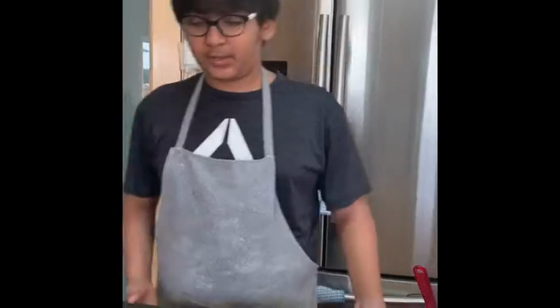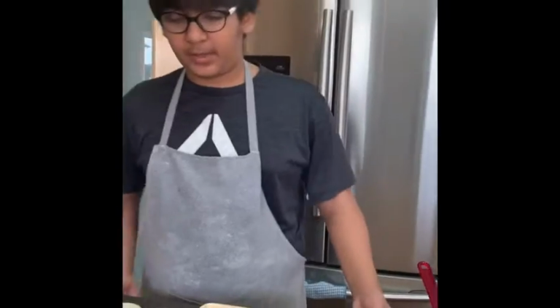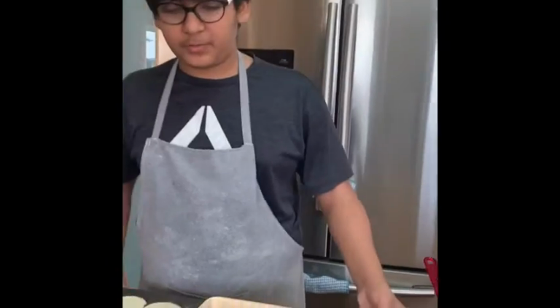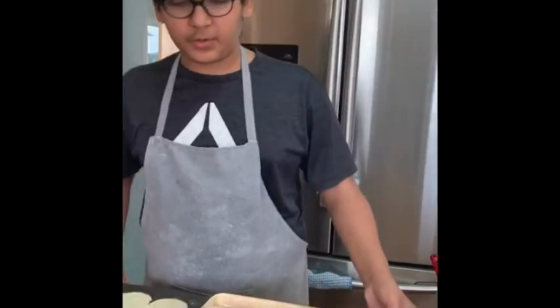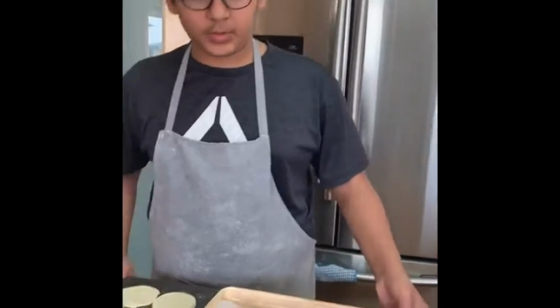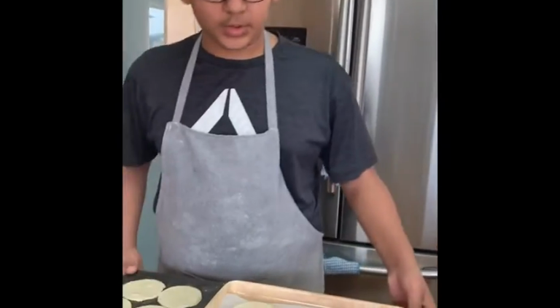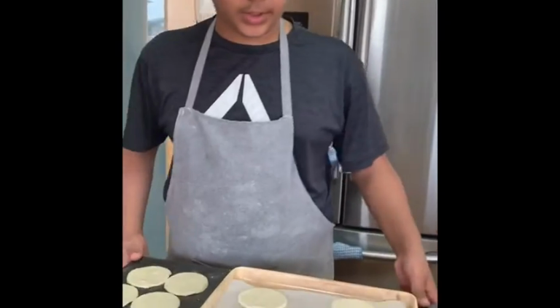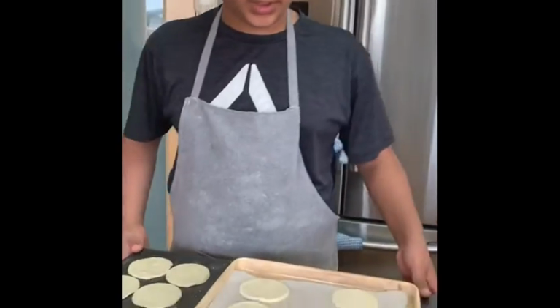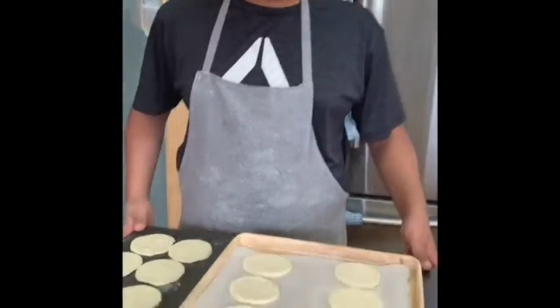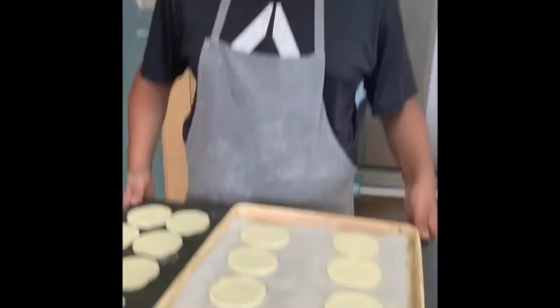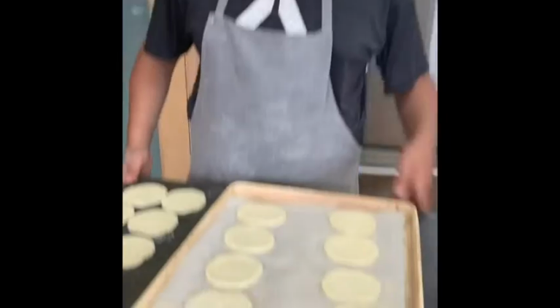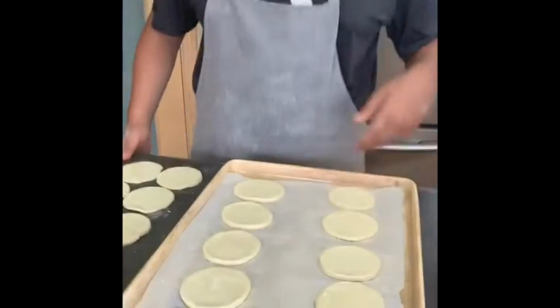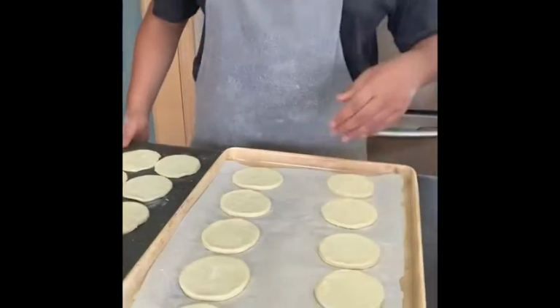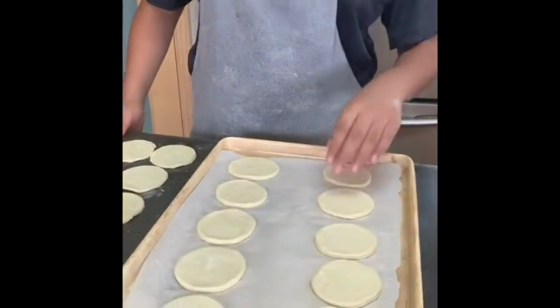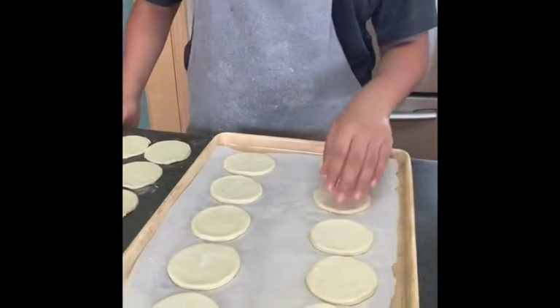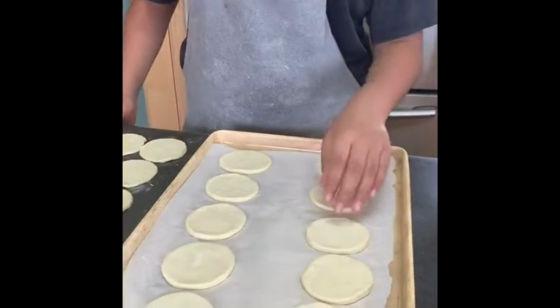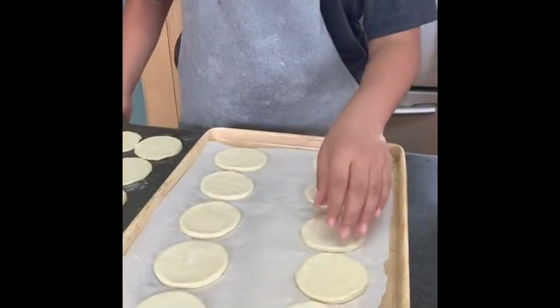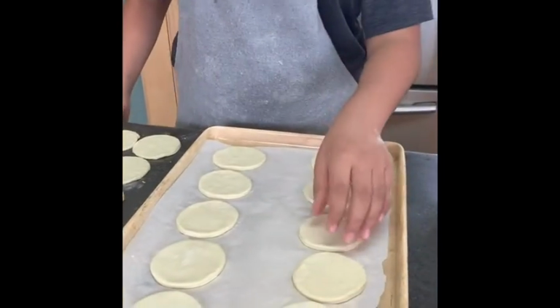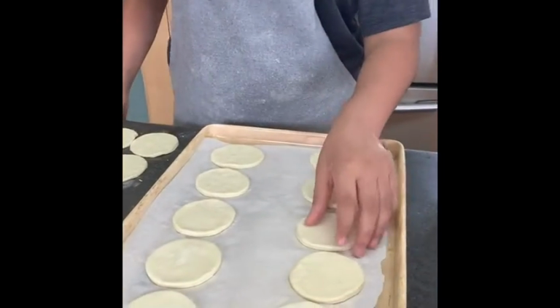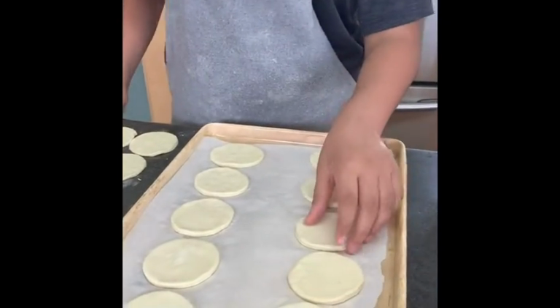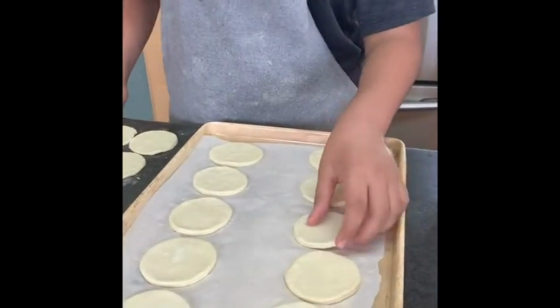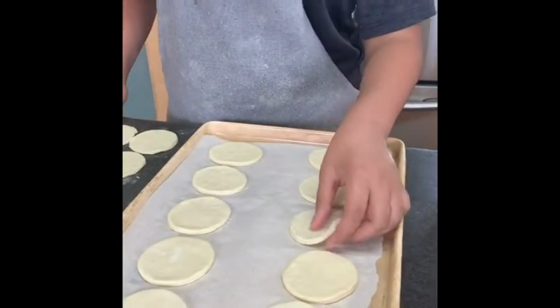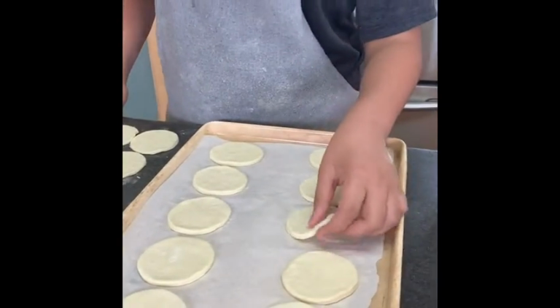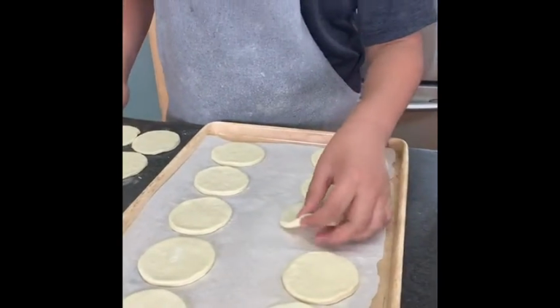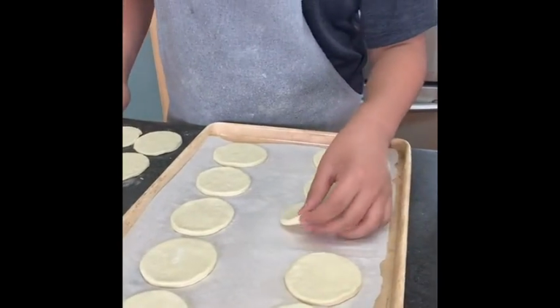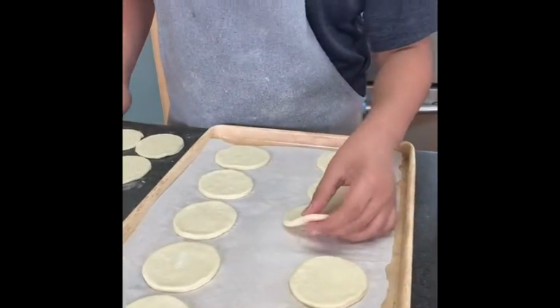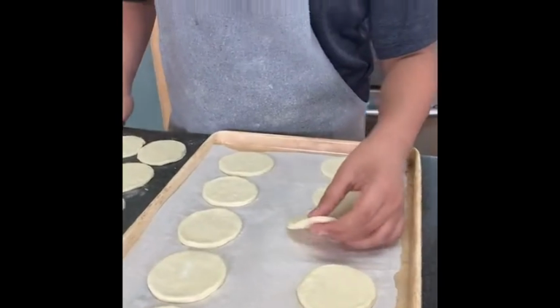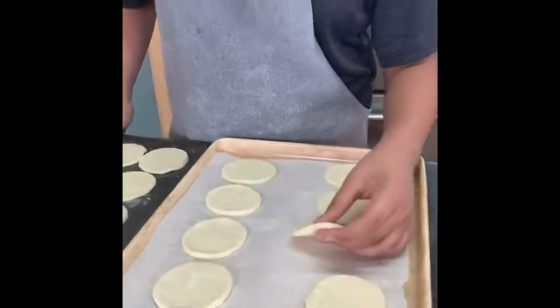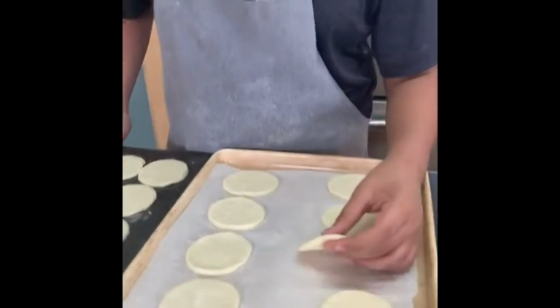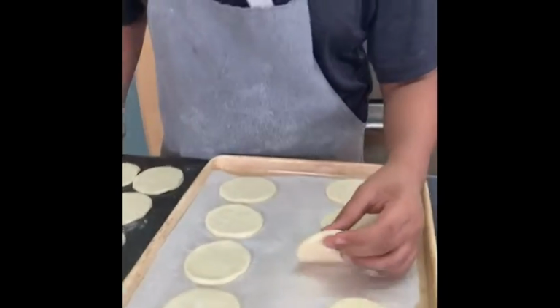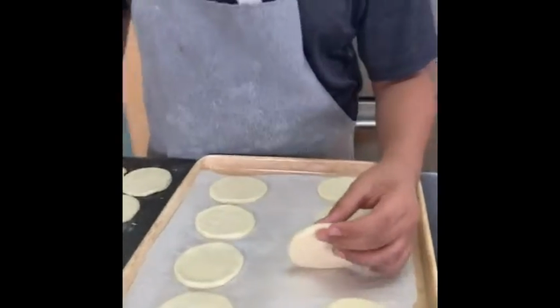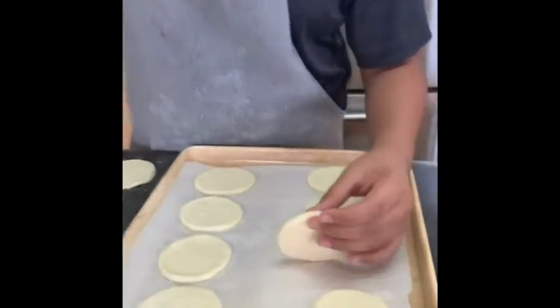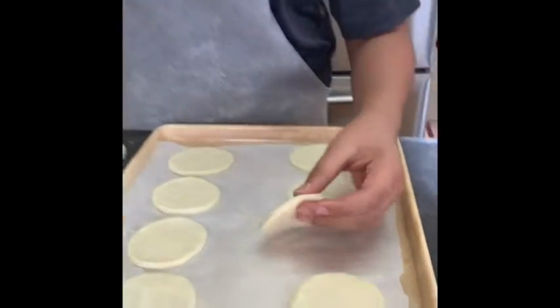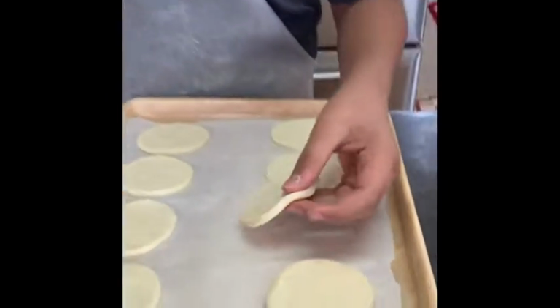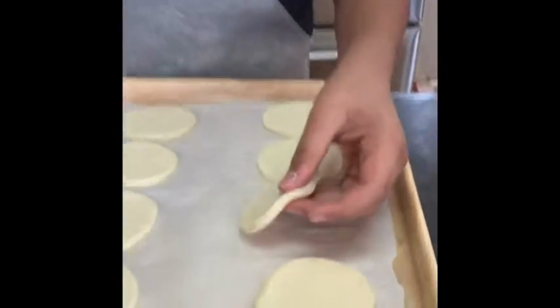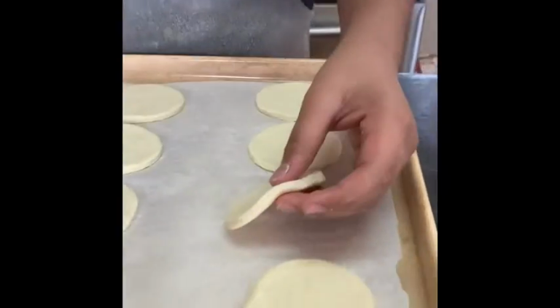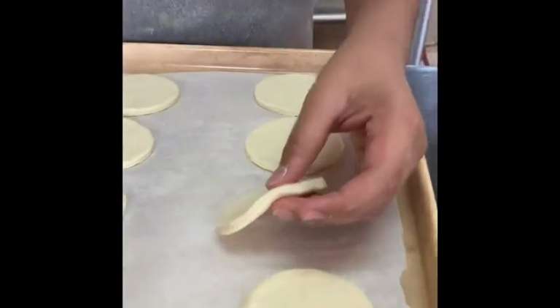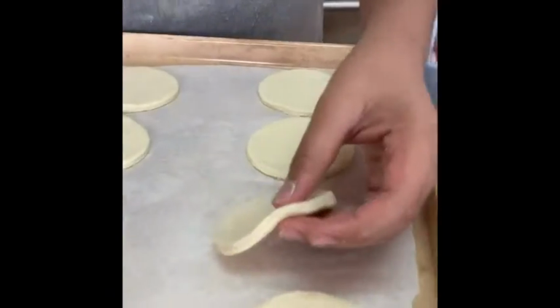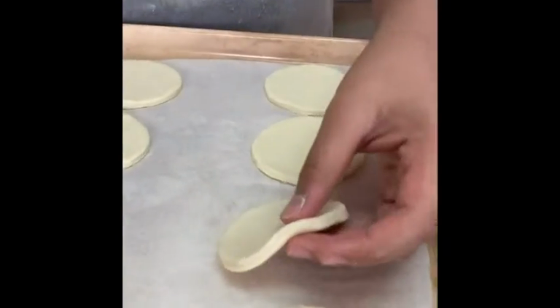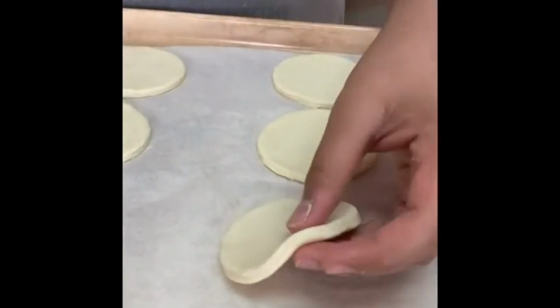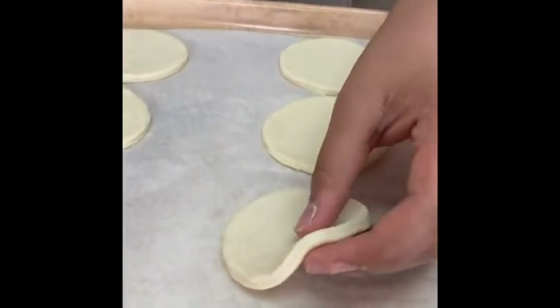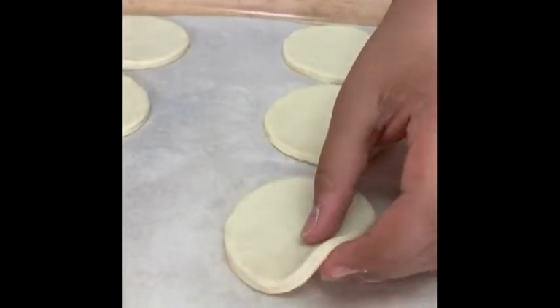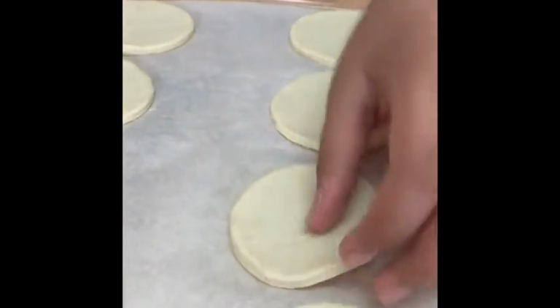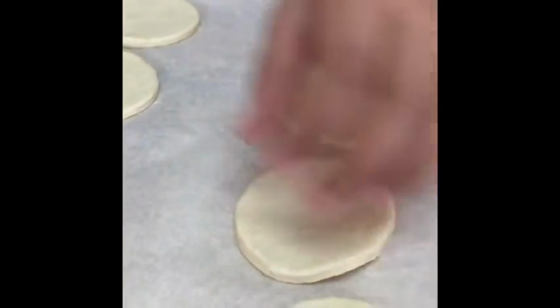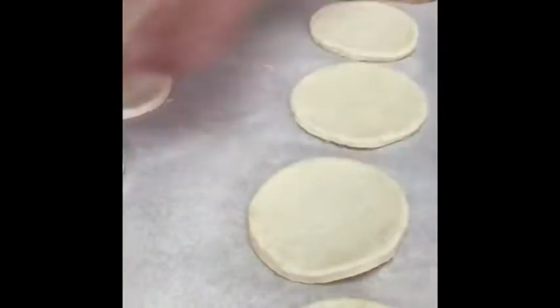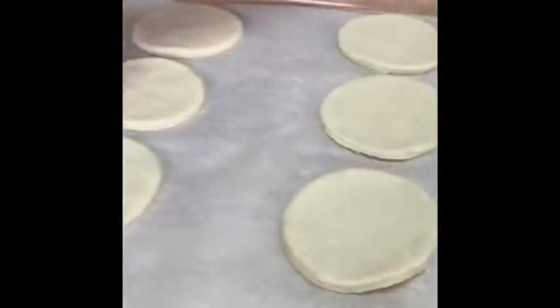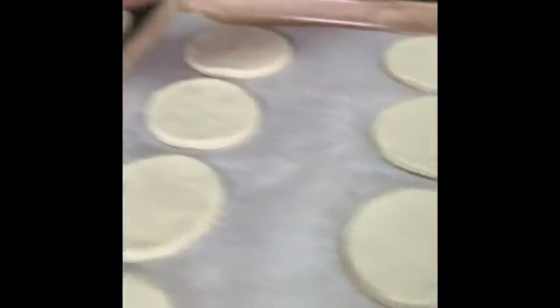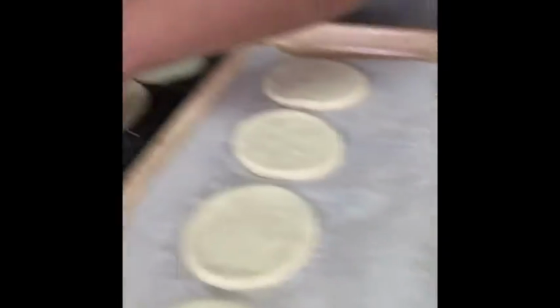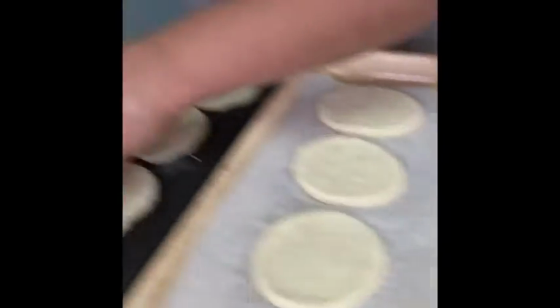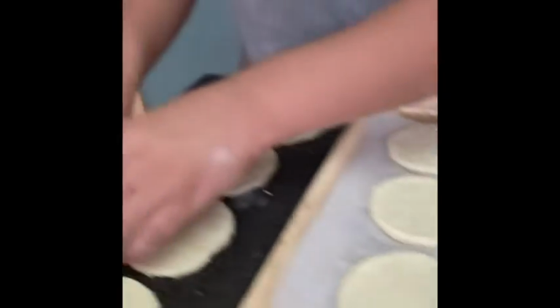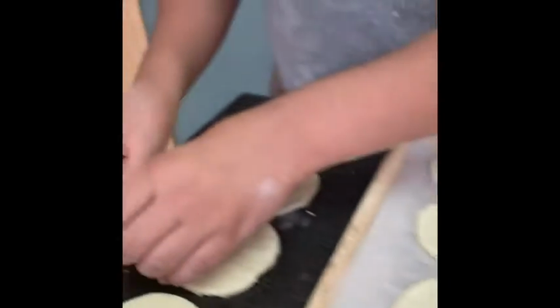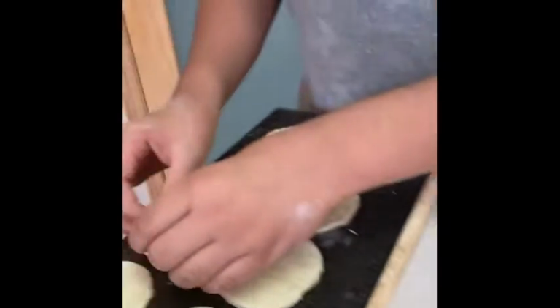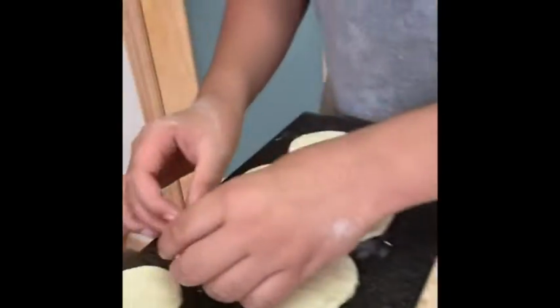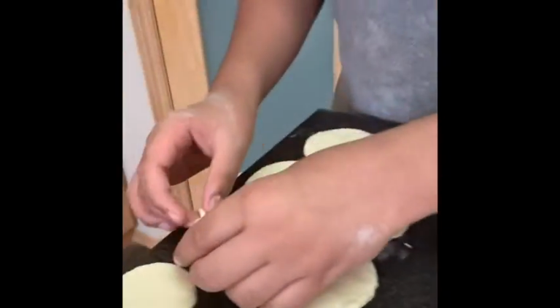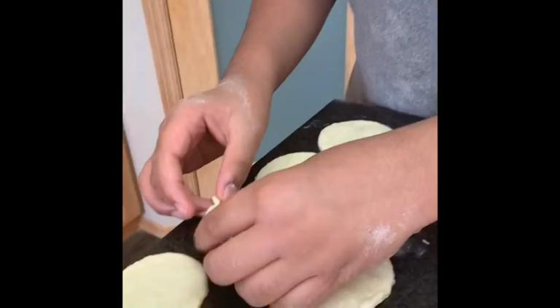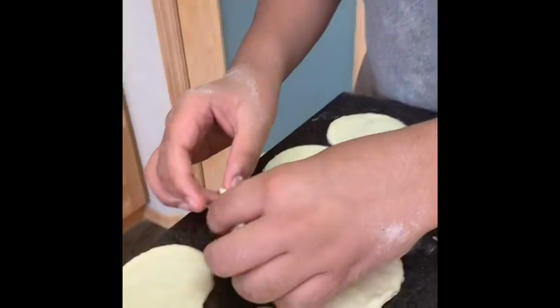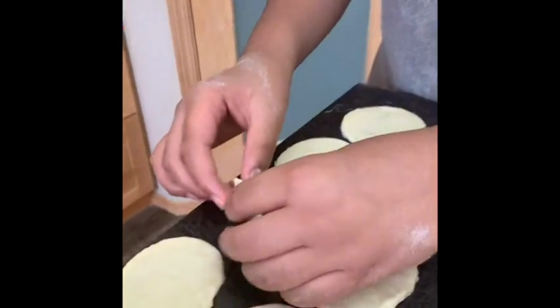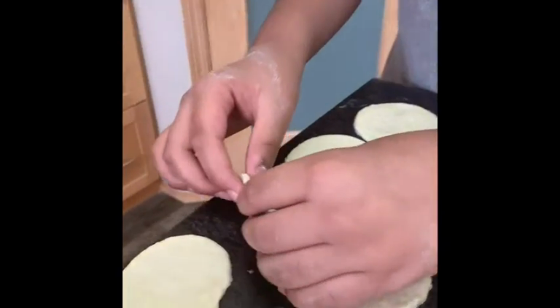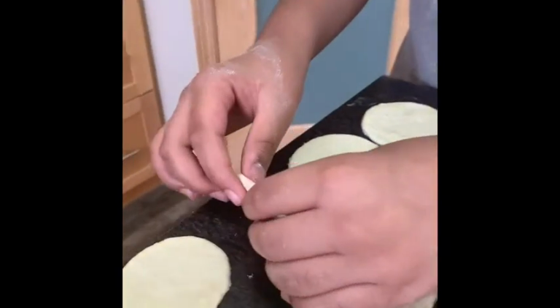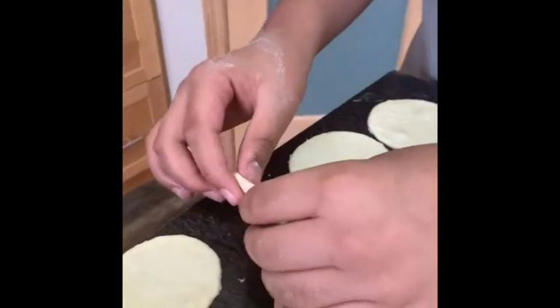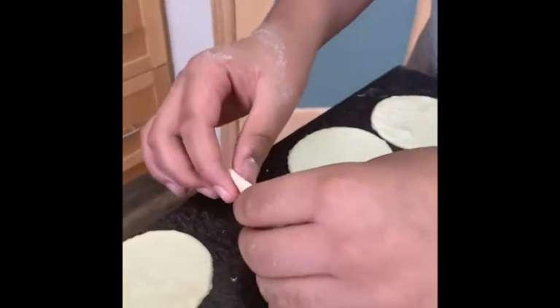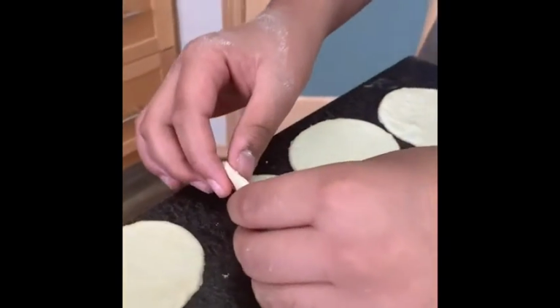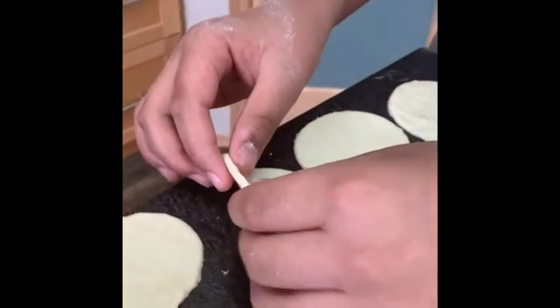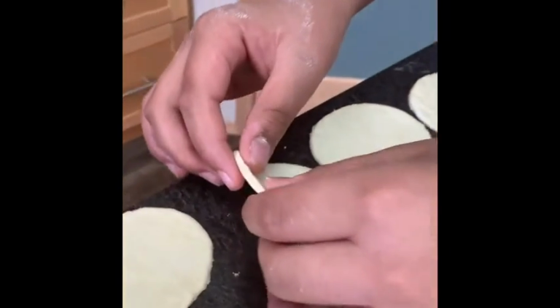So after rolling and cutting them, I have the bottom parts which are a little bit thicker, and I have the top parts here which are a little bit thinner.